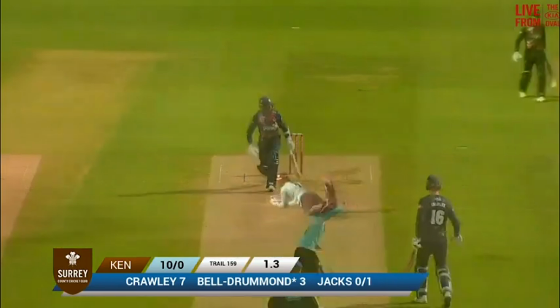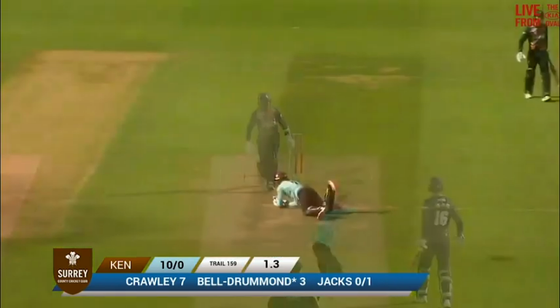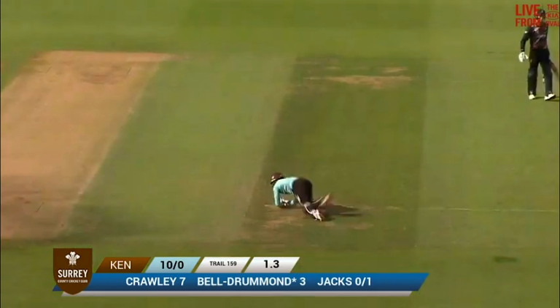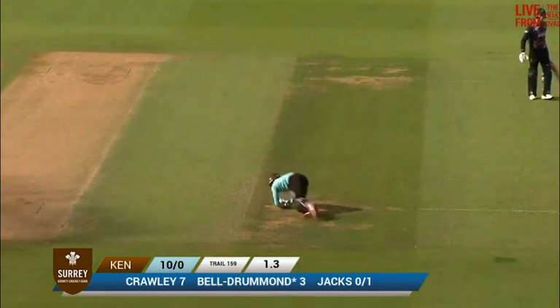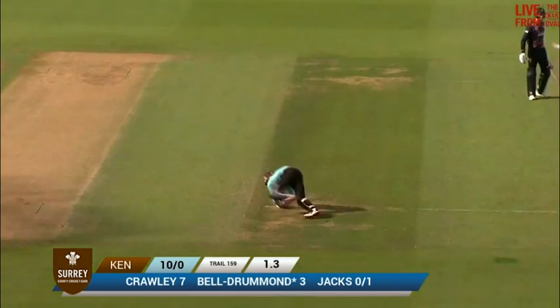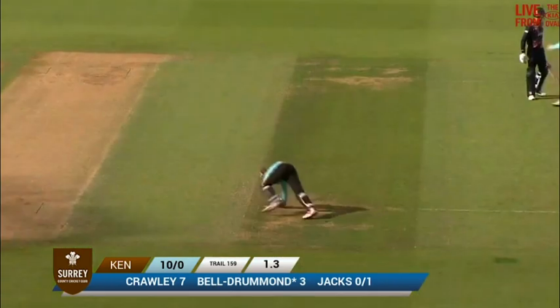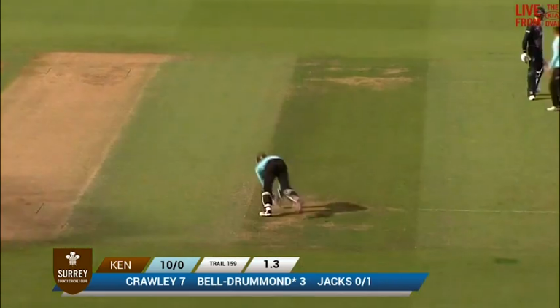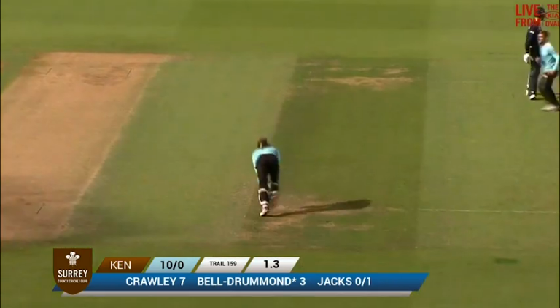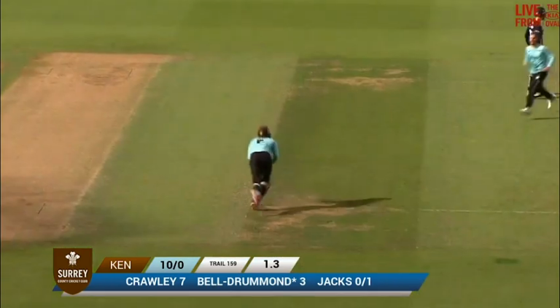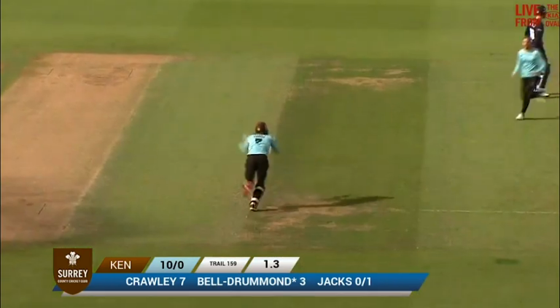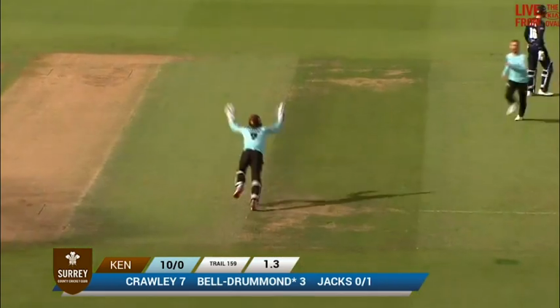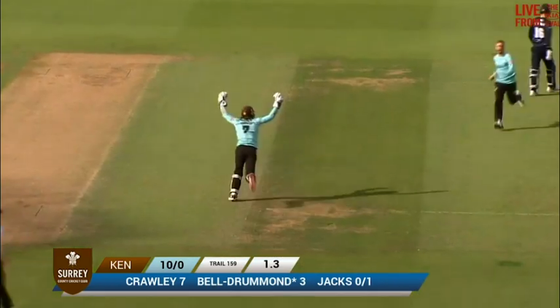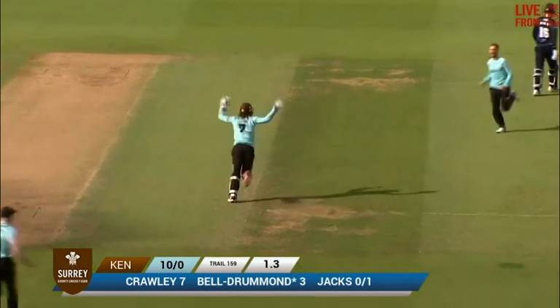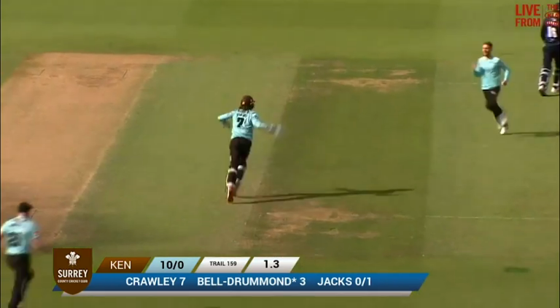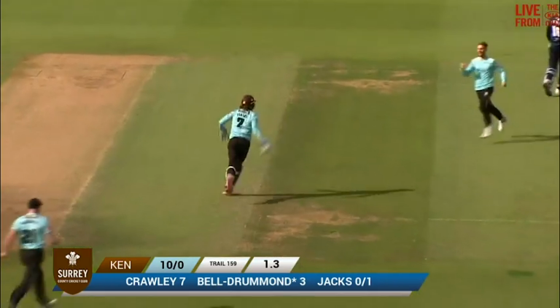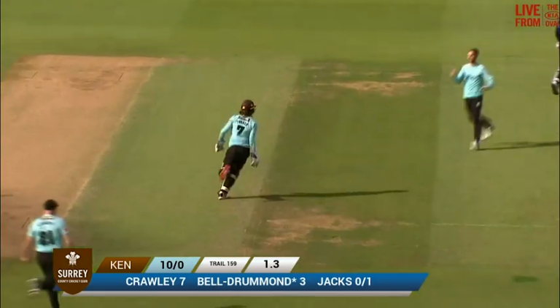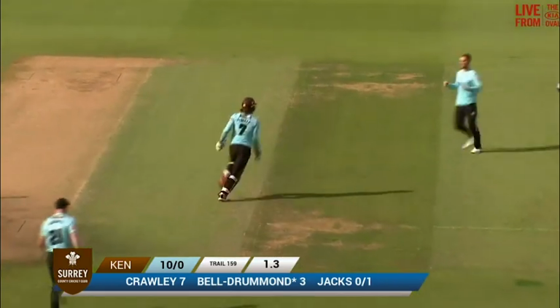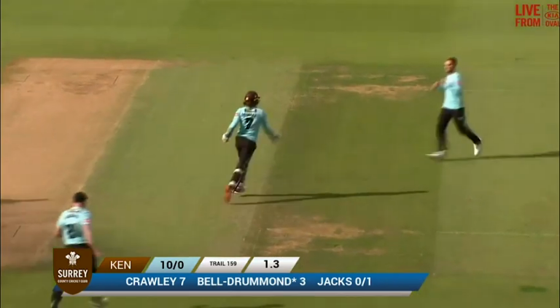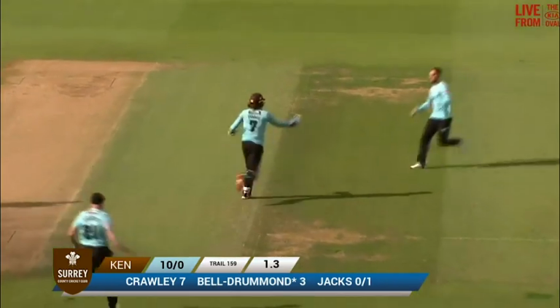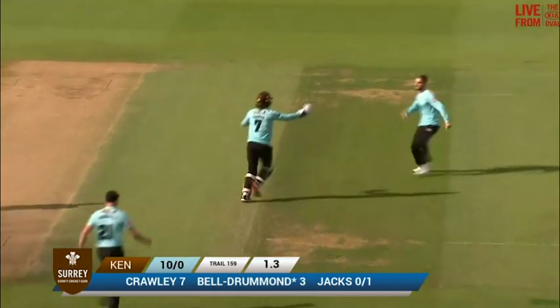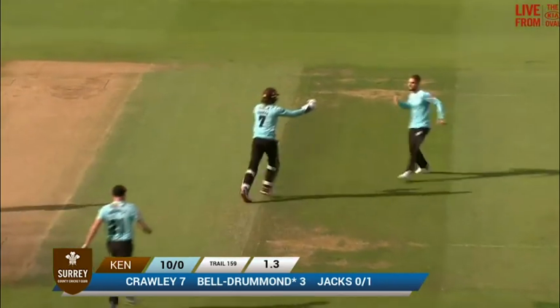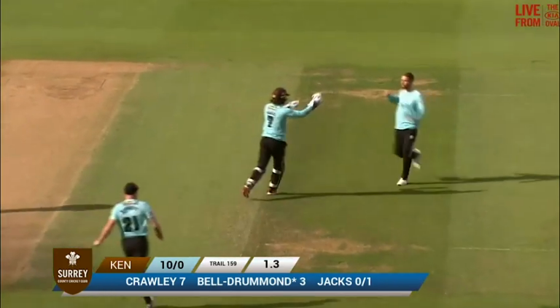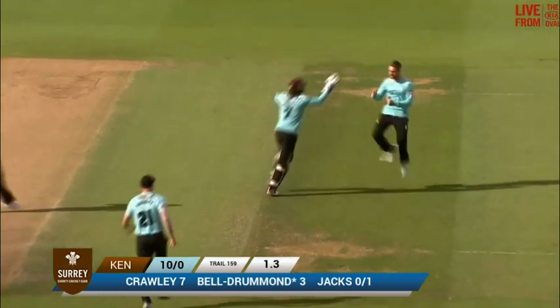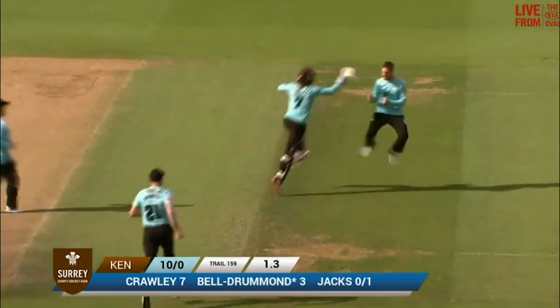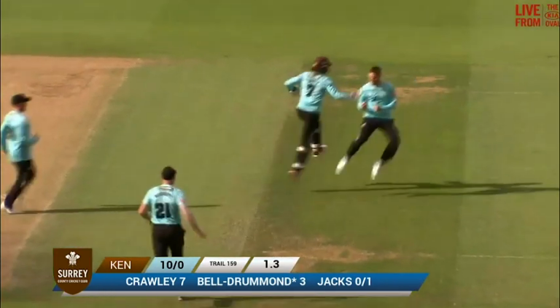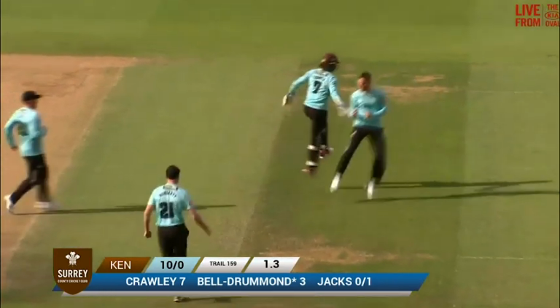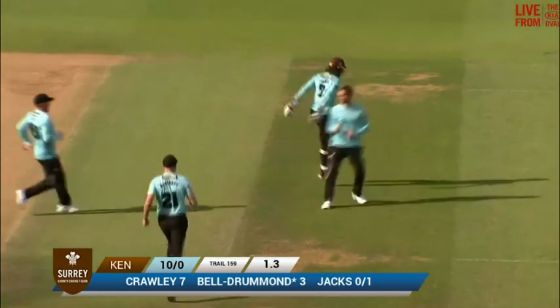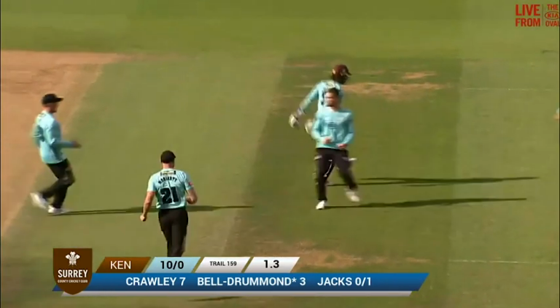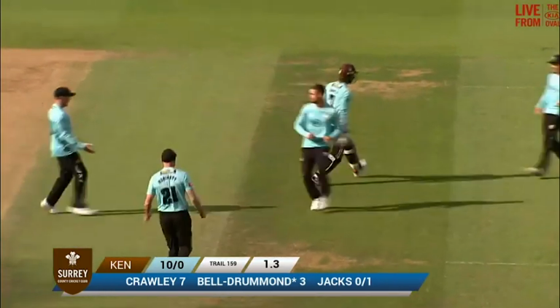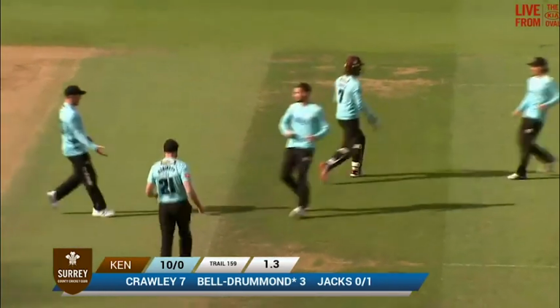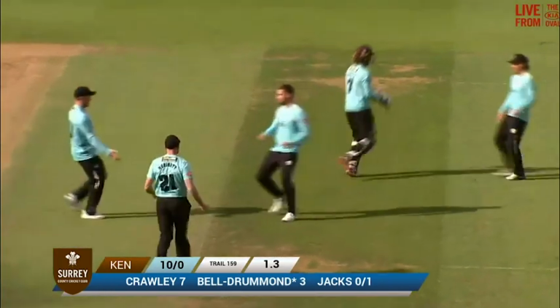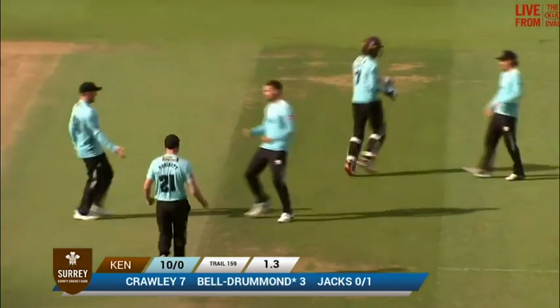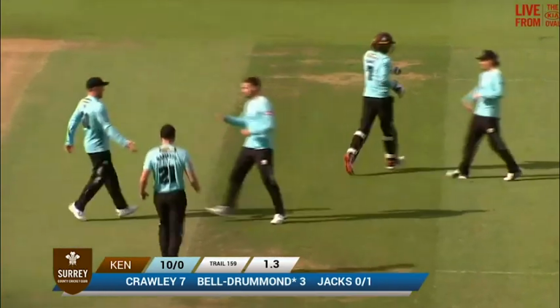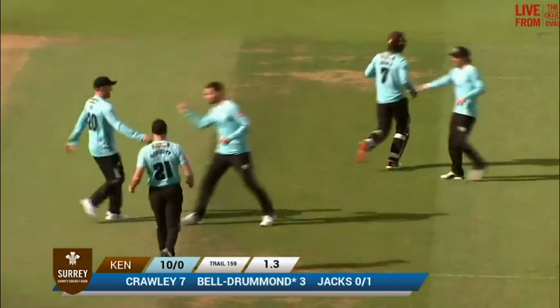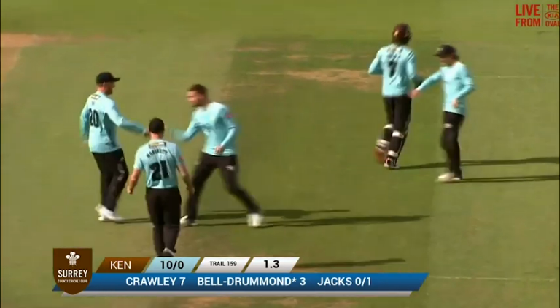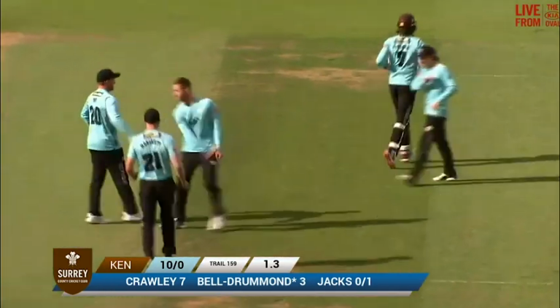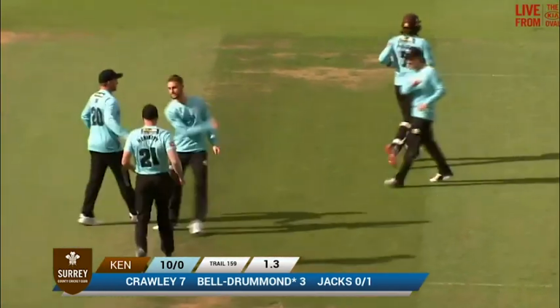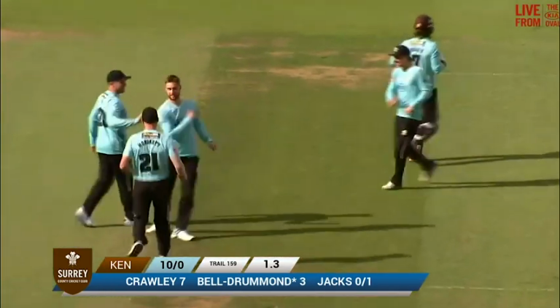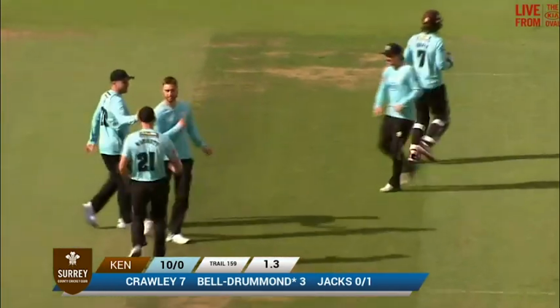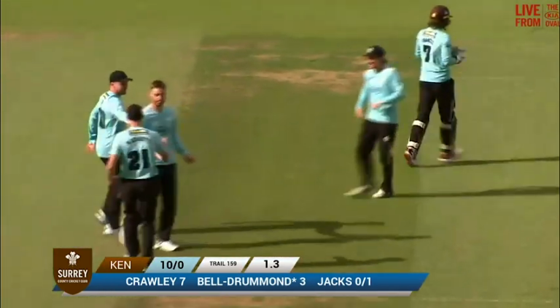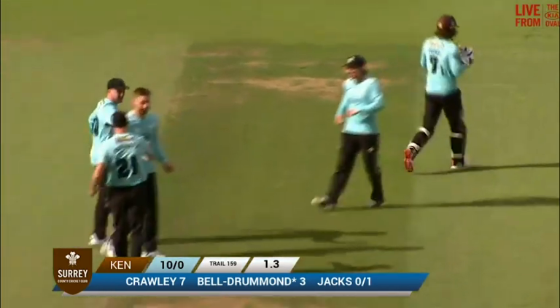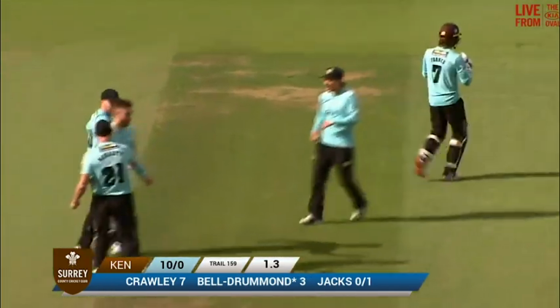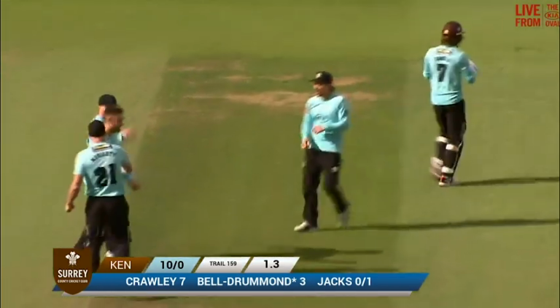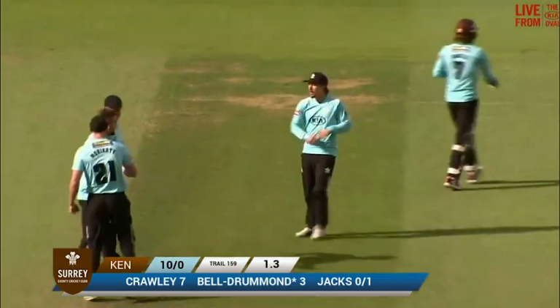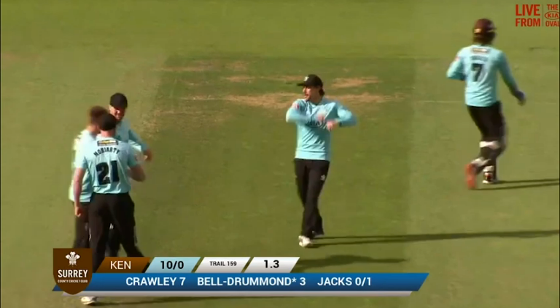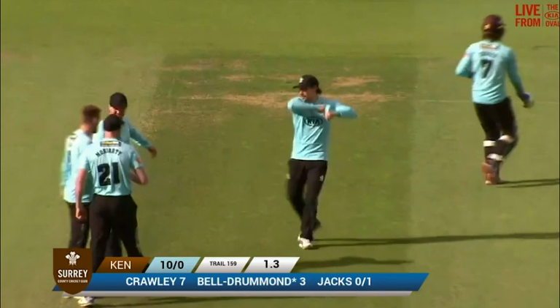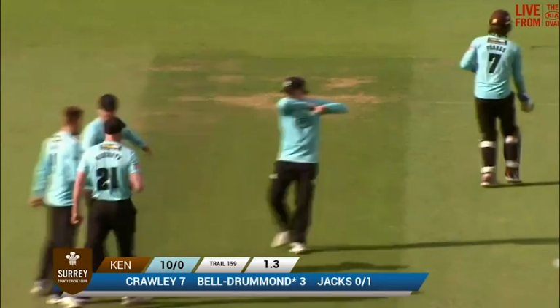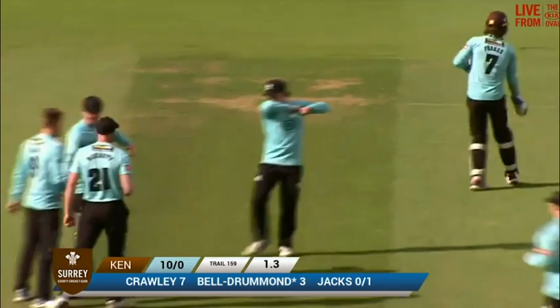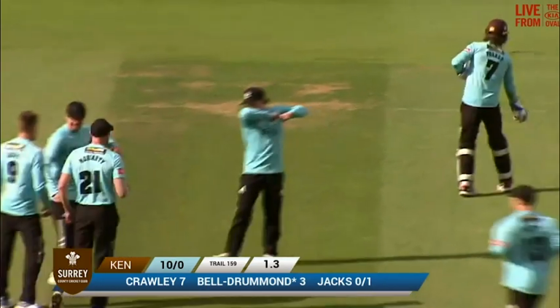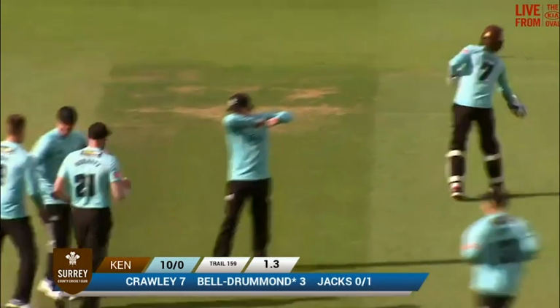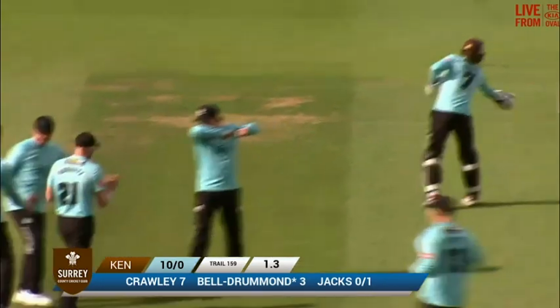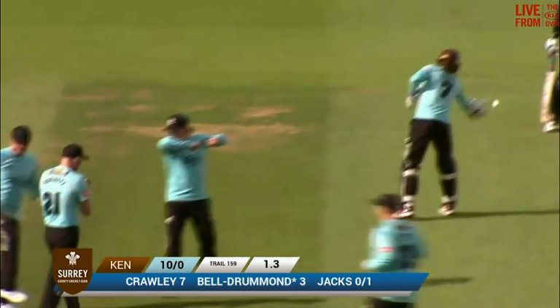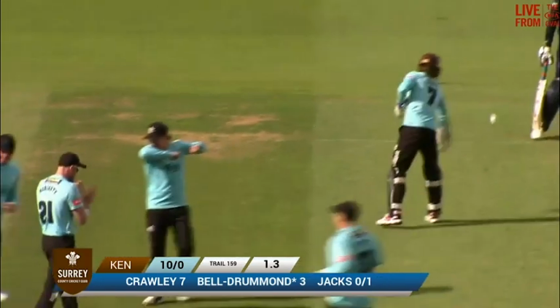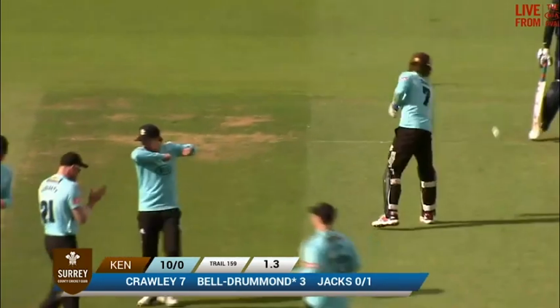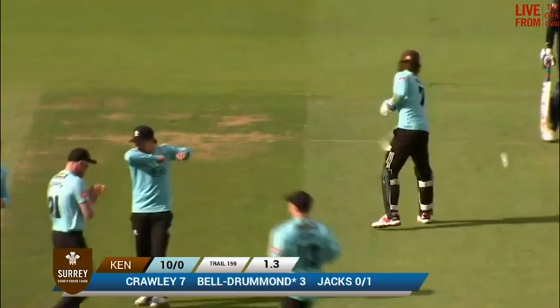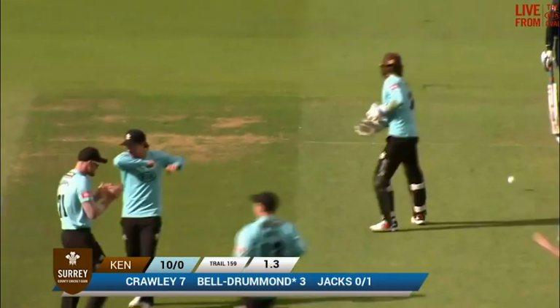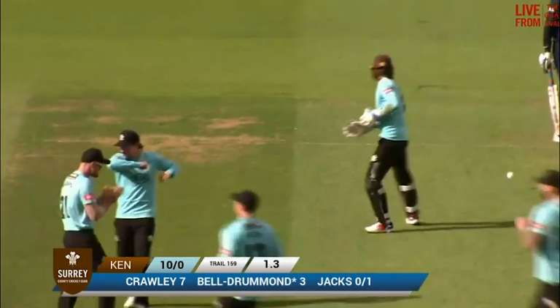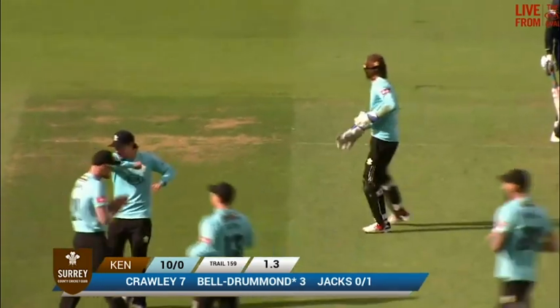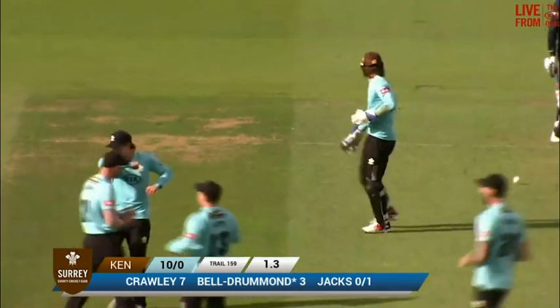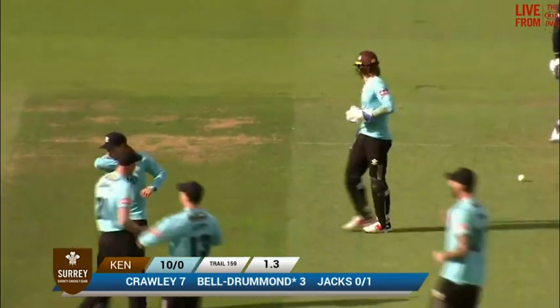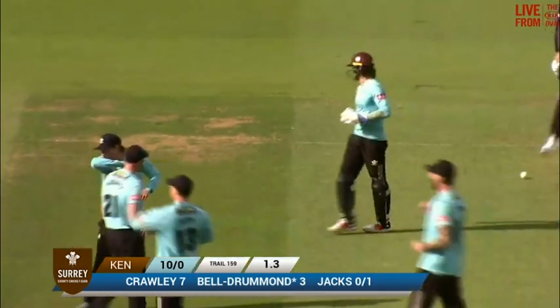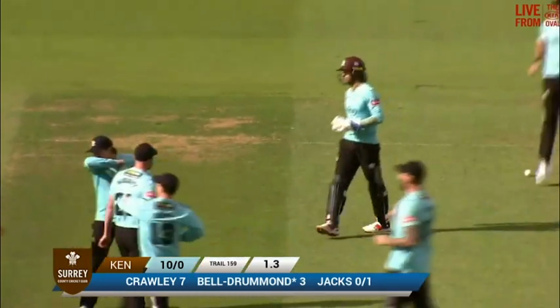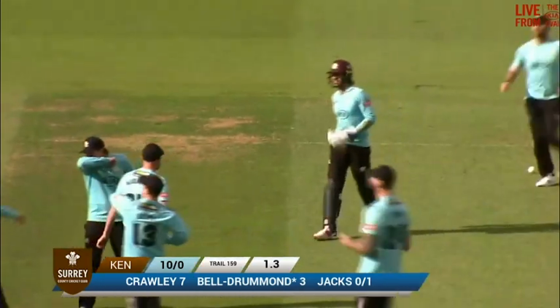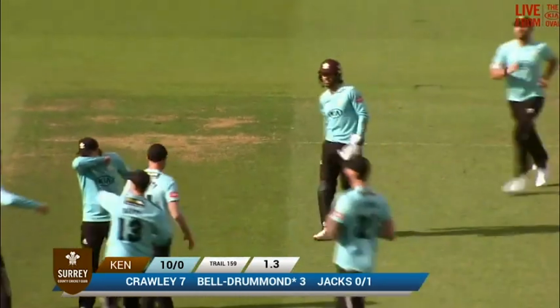Oh, he's hit a top edge and he's gone. Daniel Bell Drummond's gone — a huge blow for Kent in the second over. They're ten for one here.